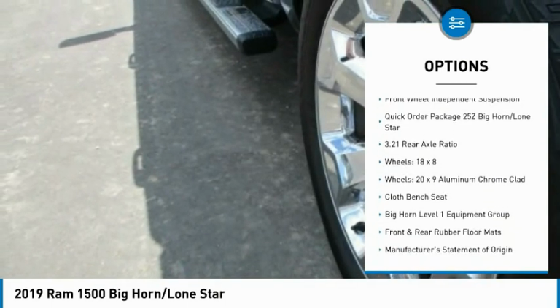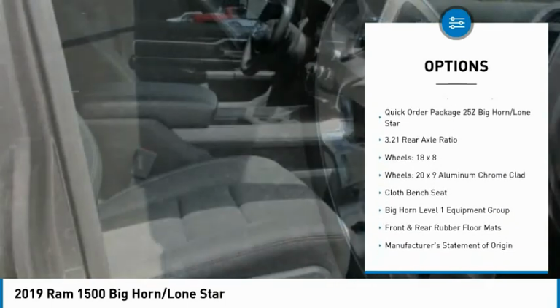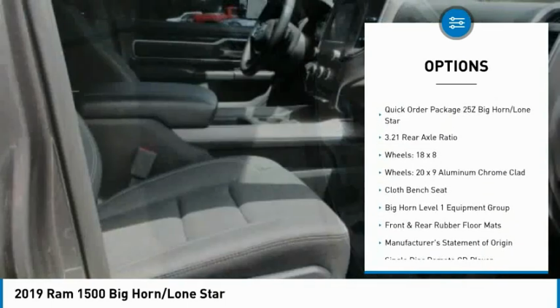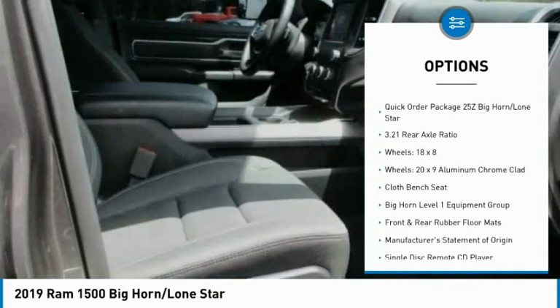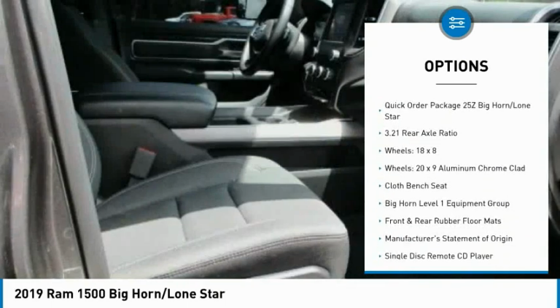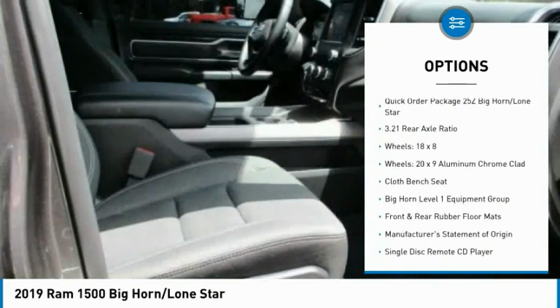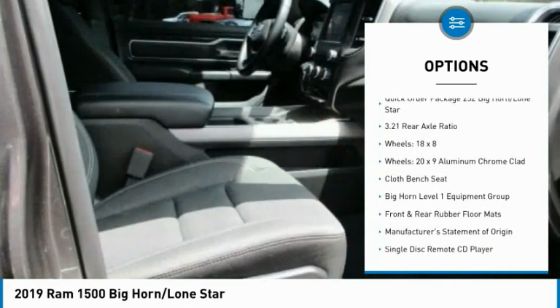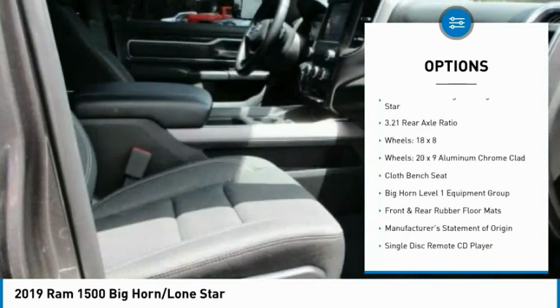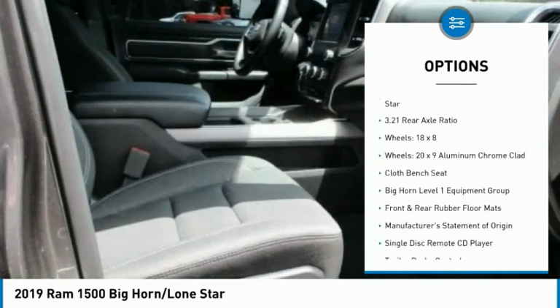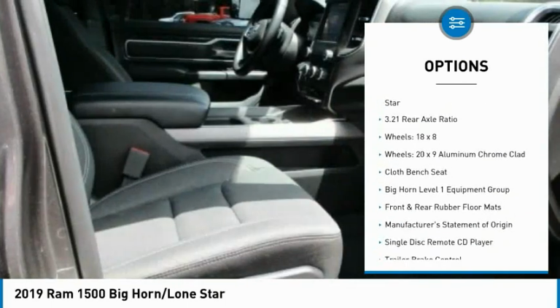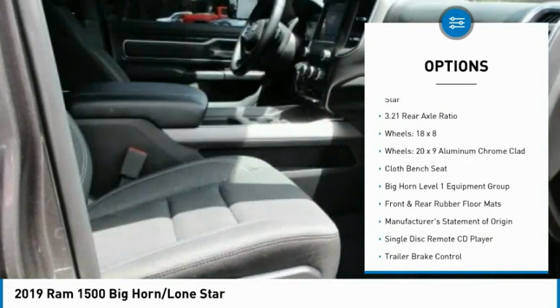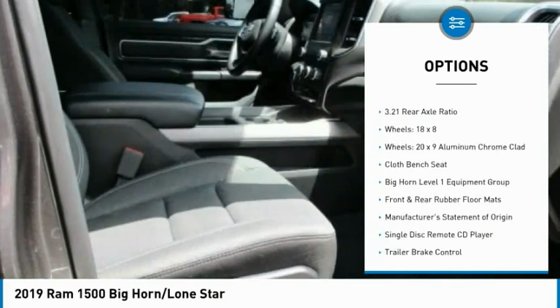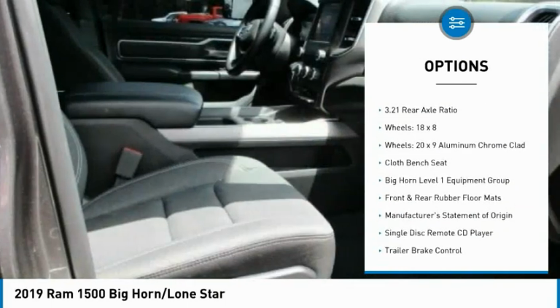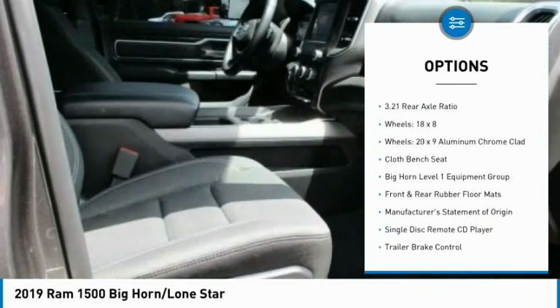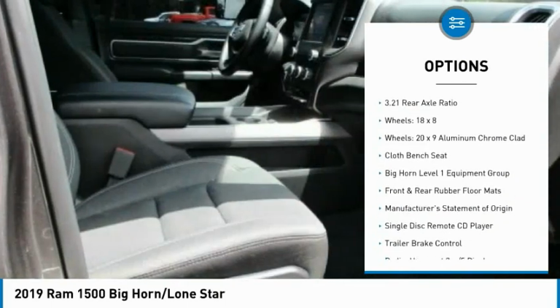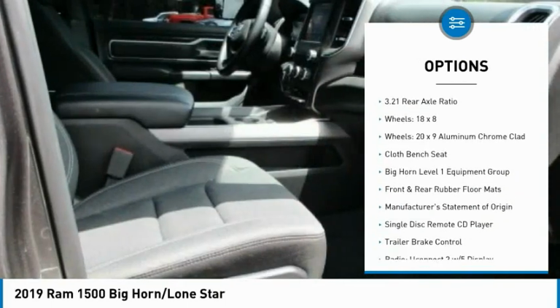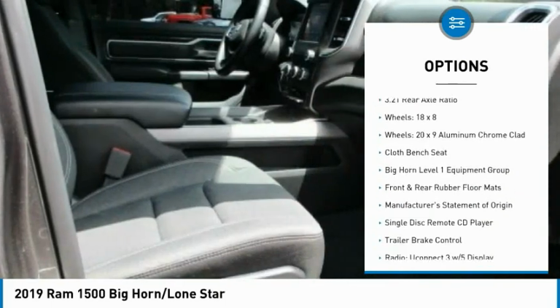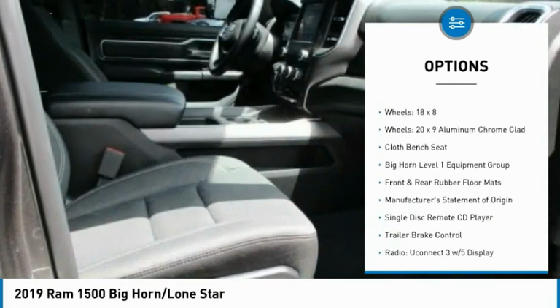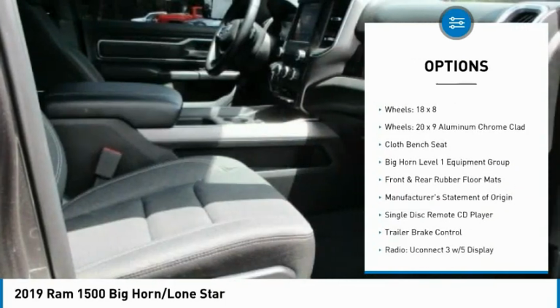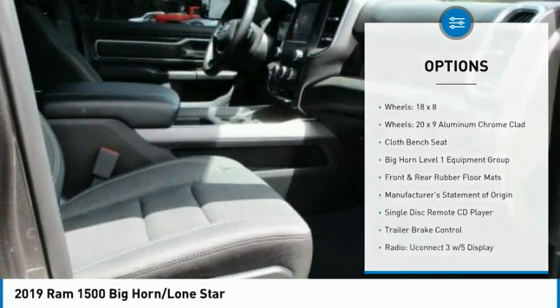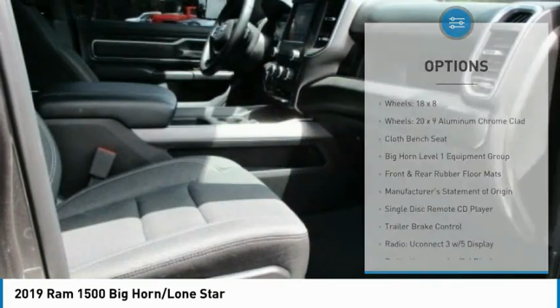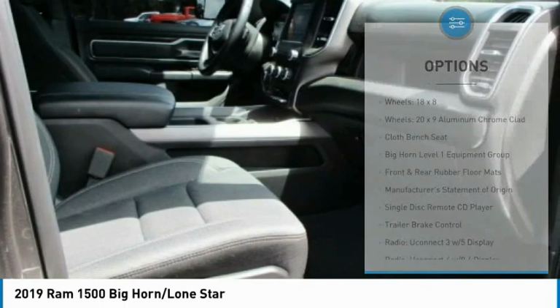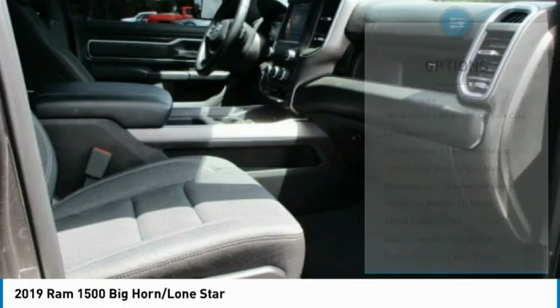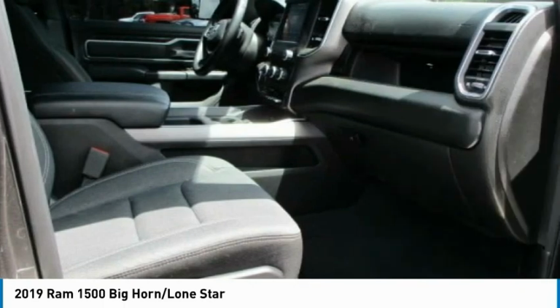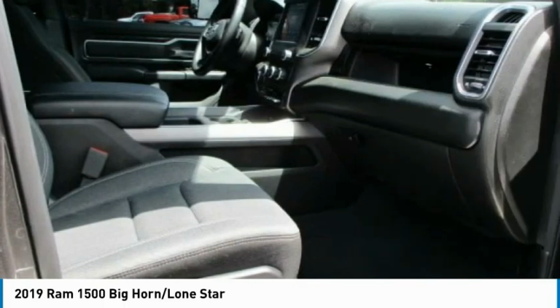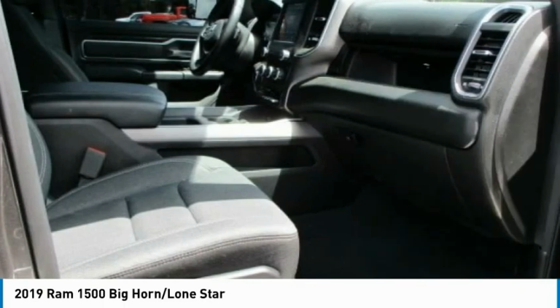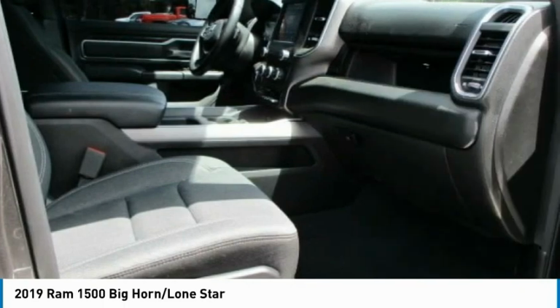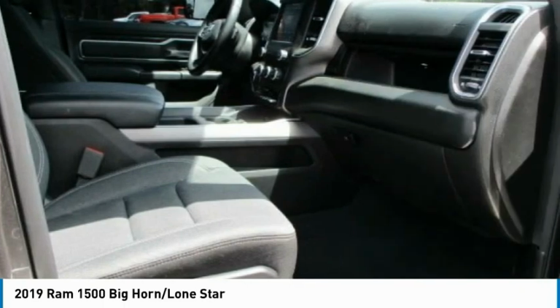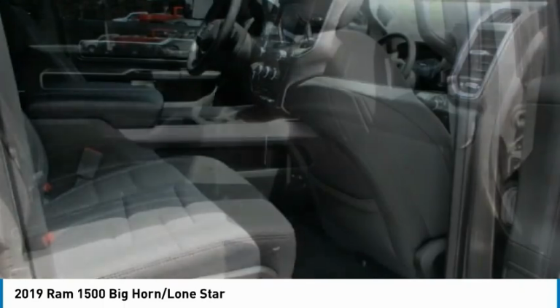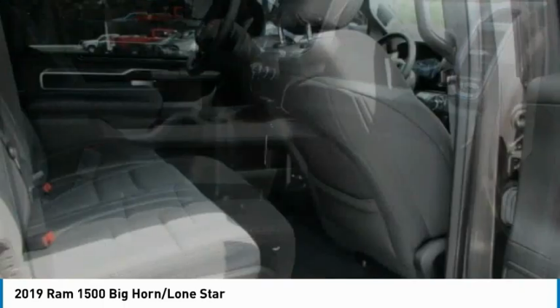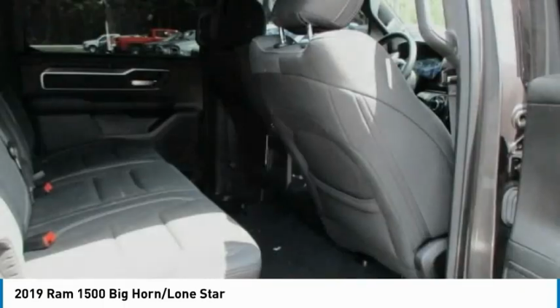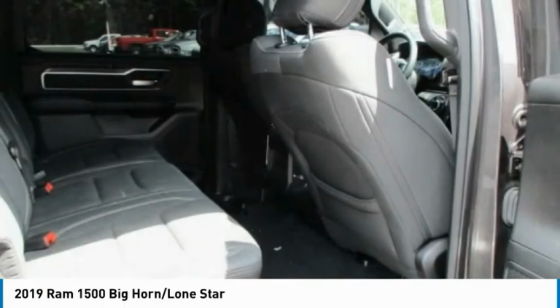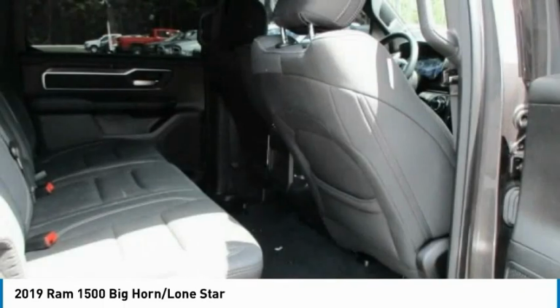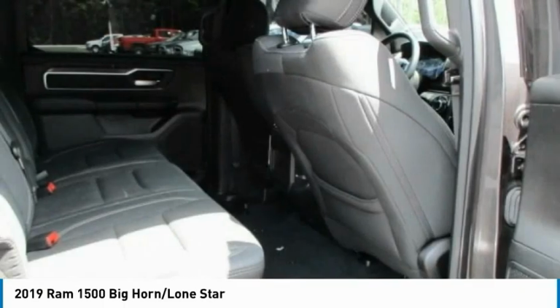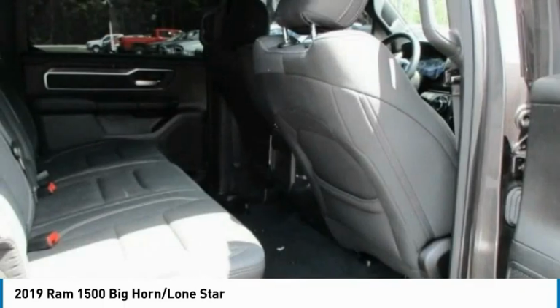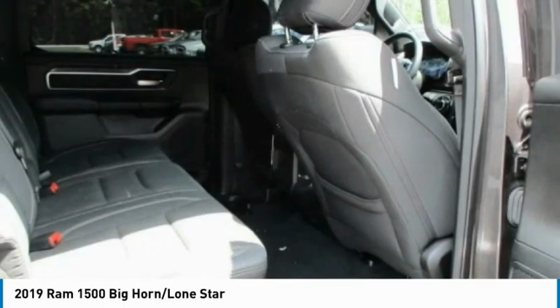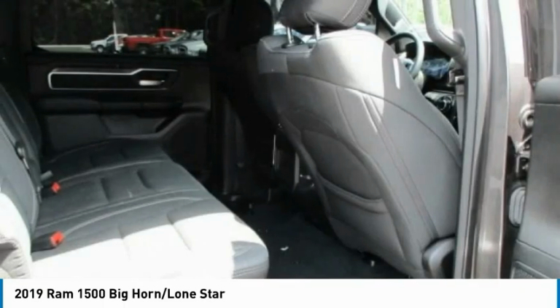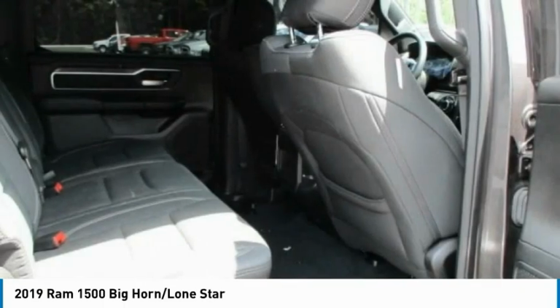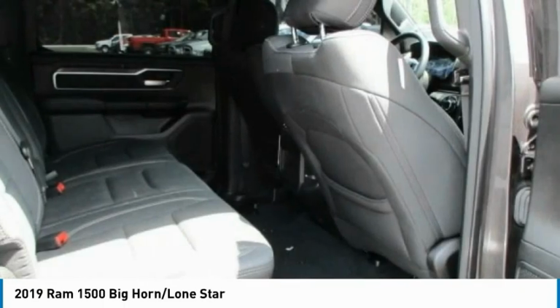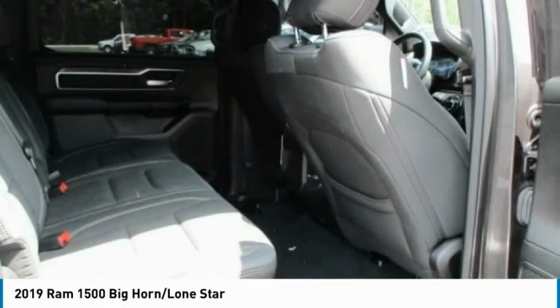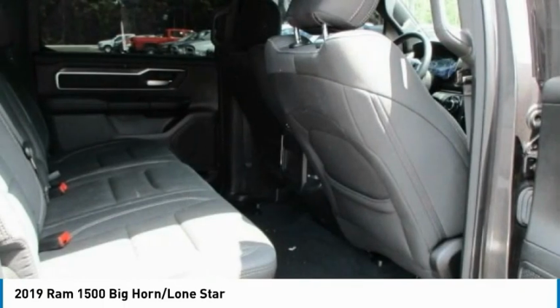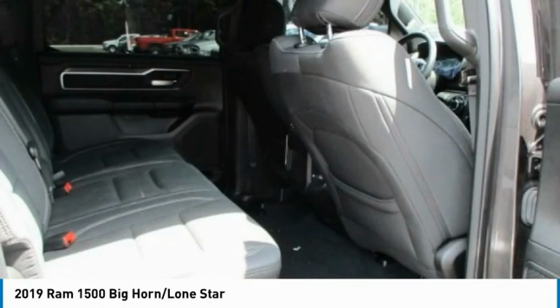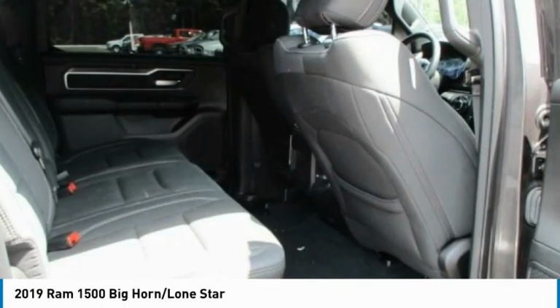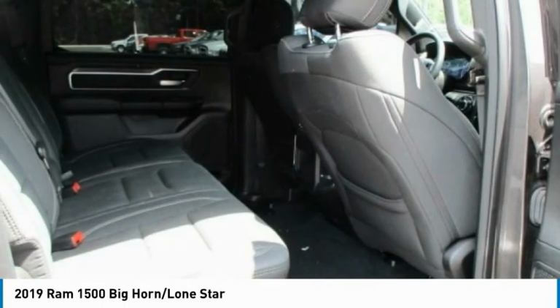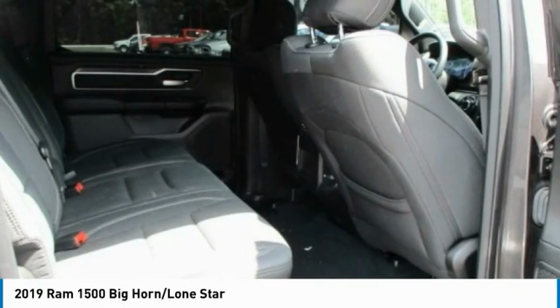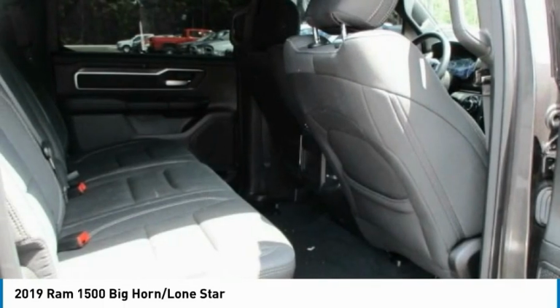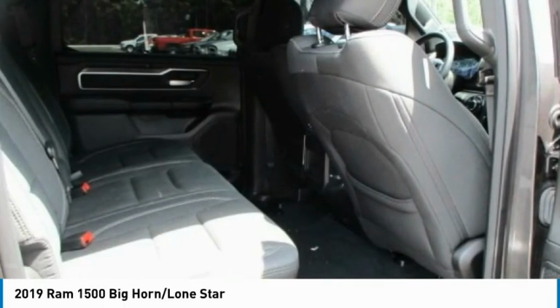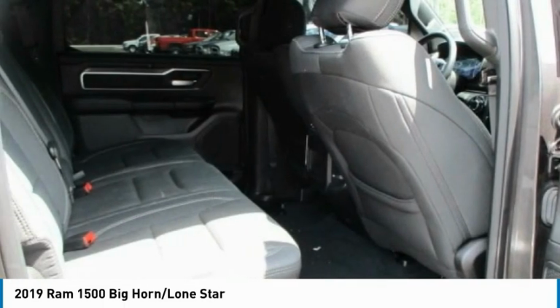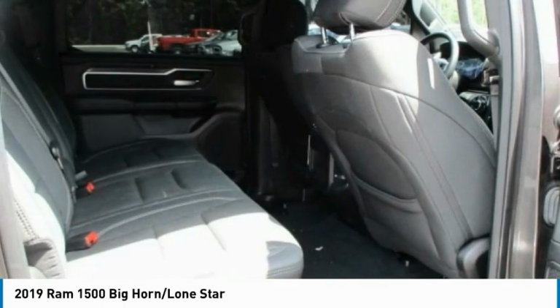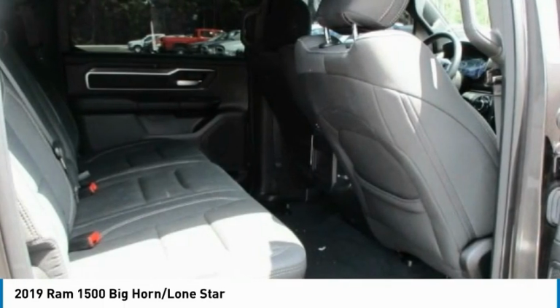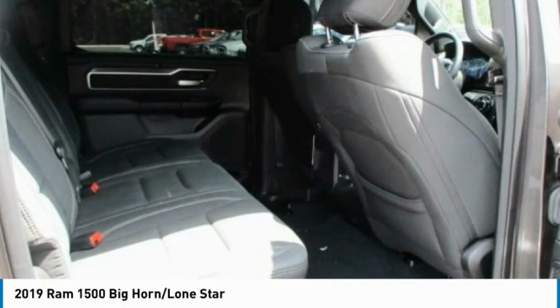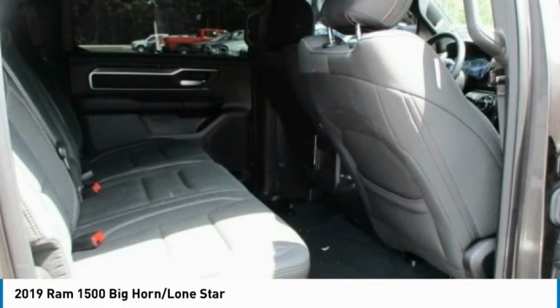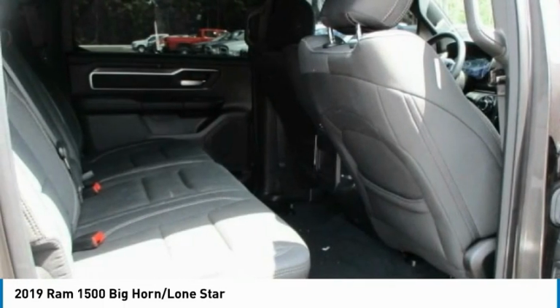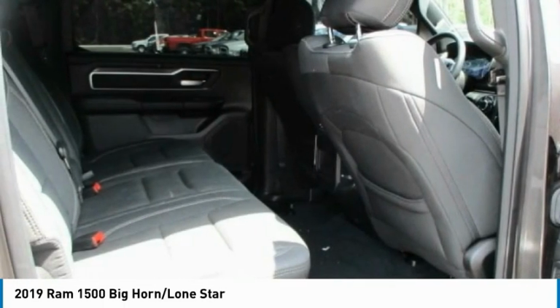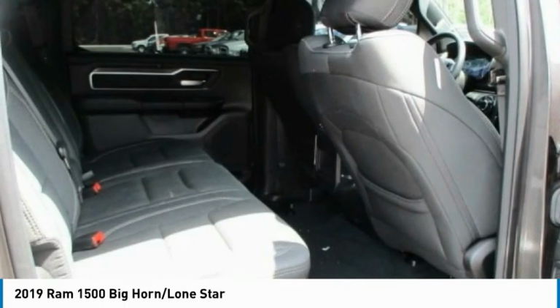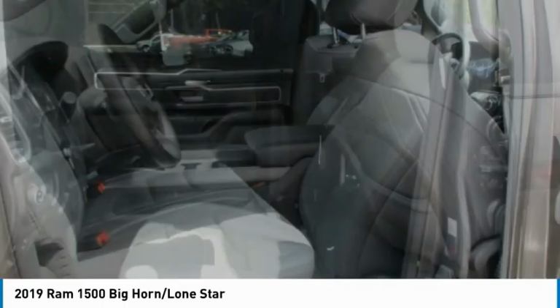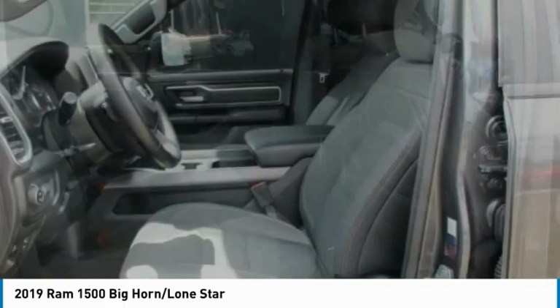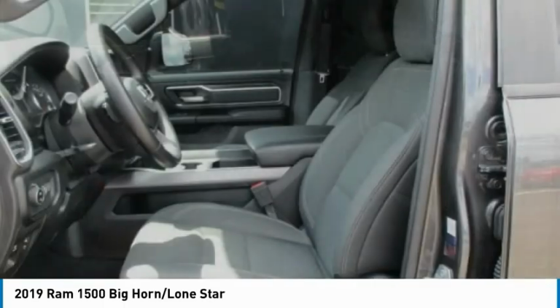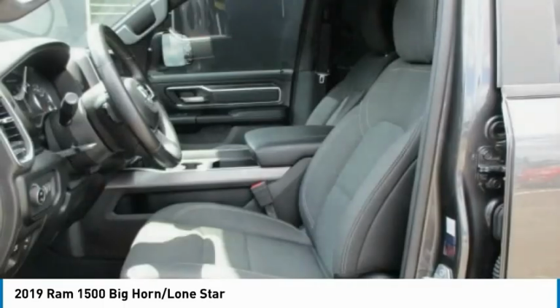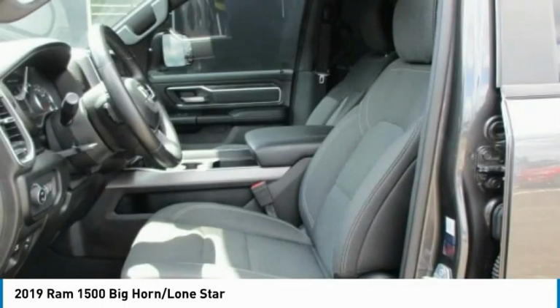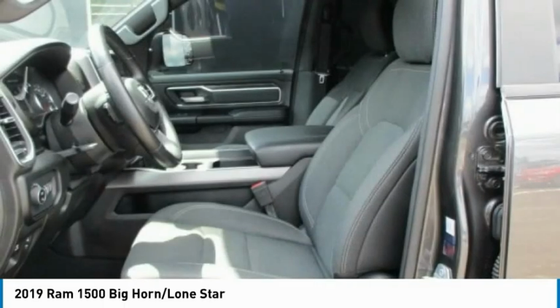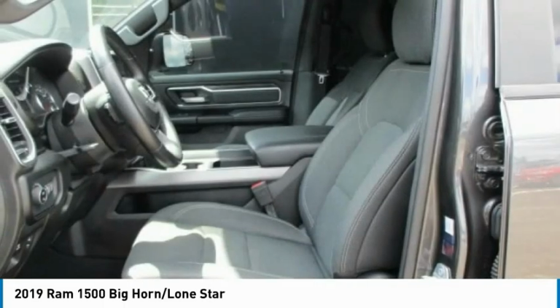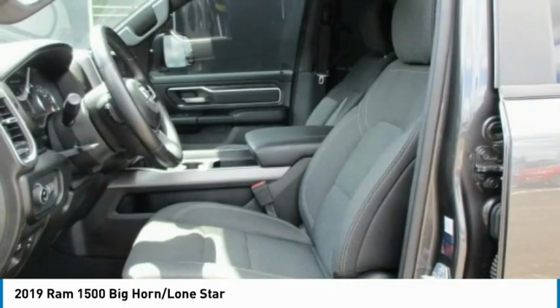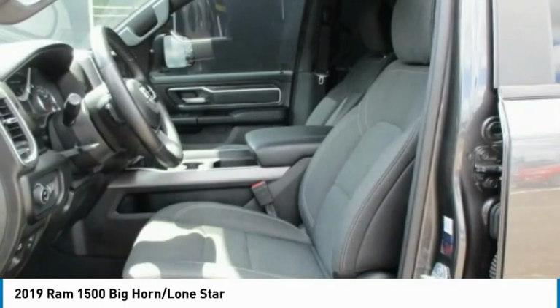Remote keyless entry, fog lights, trailer tow group, four-wheel disc brakes, and front wheel independent suspension.